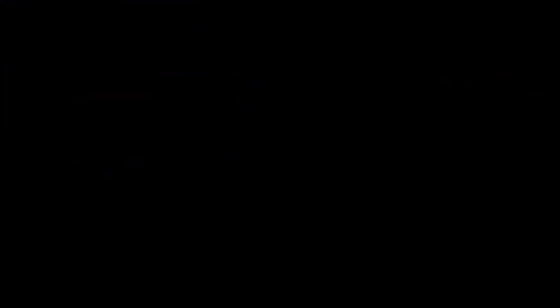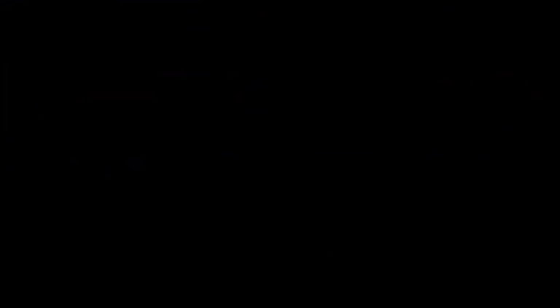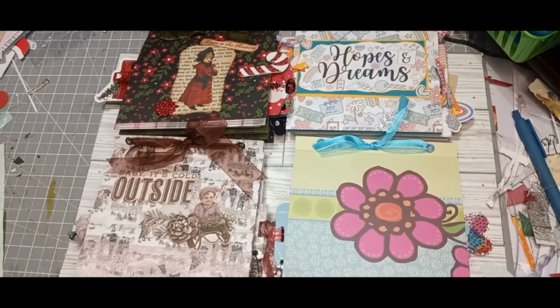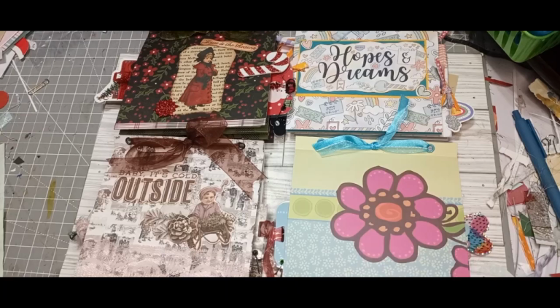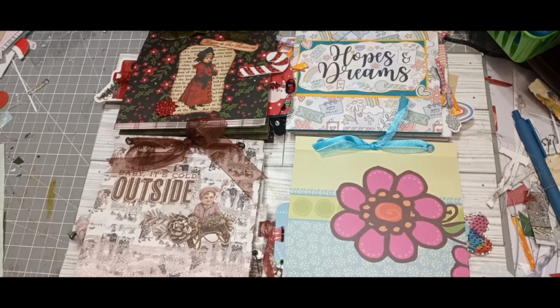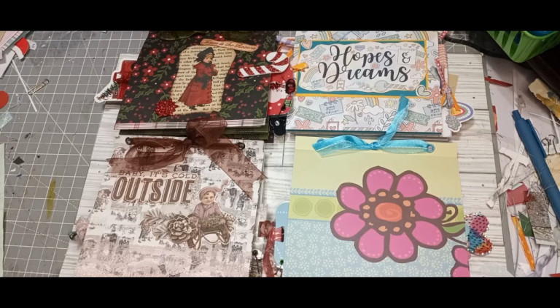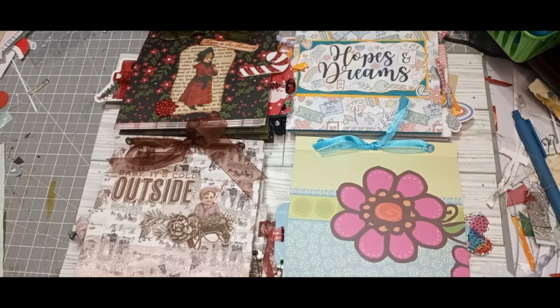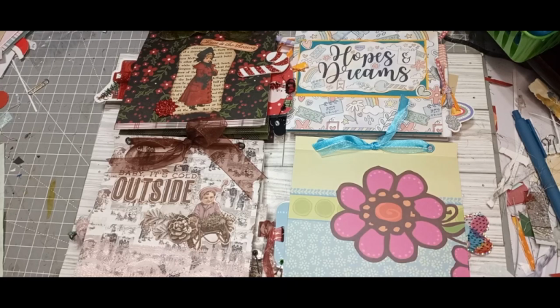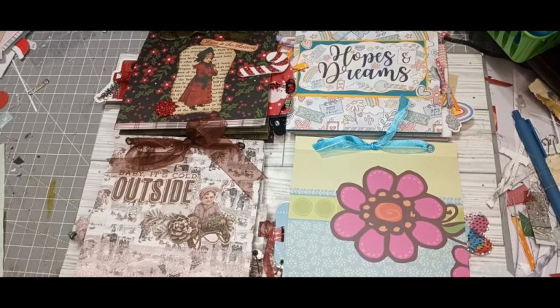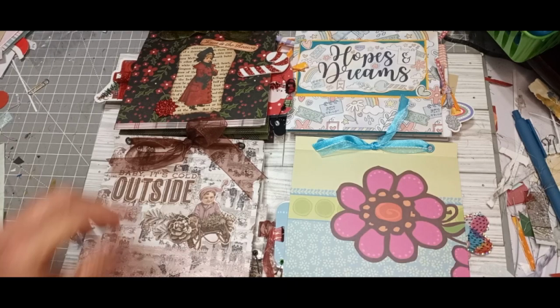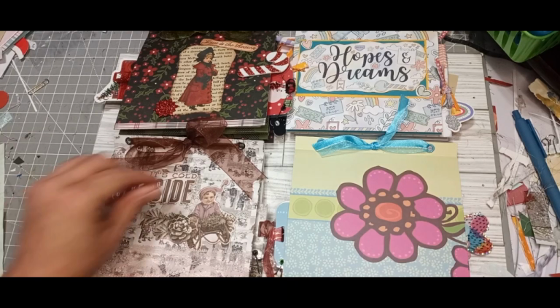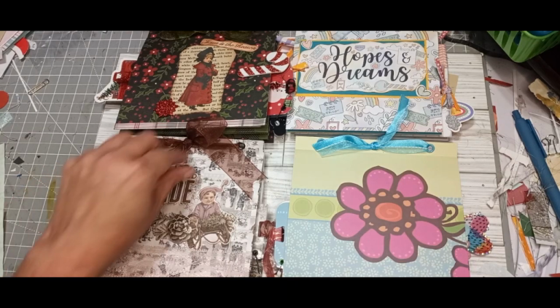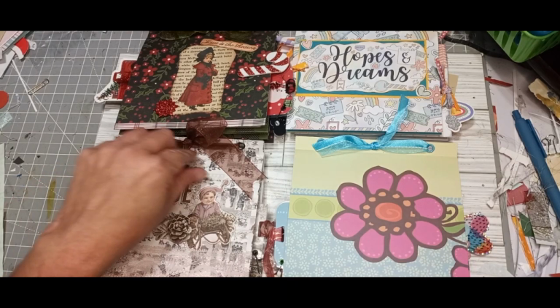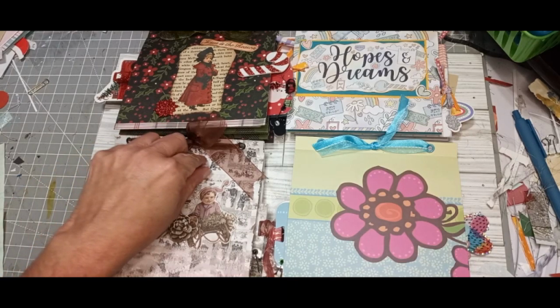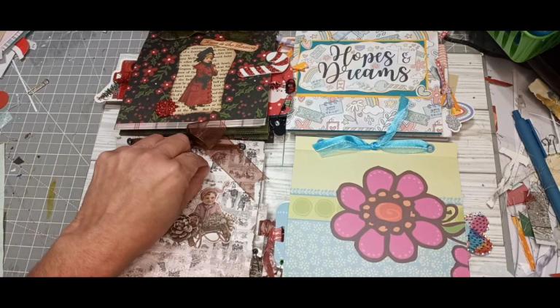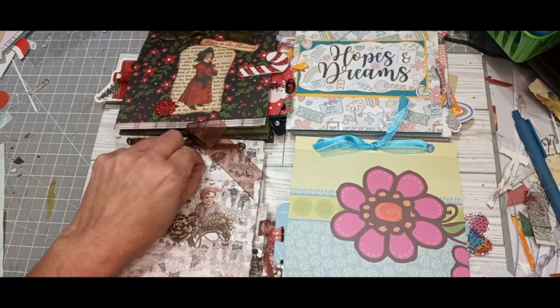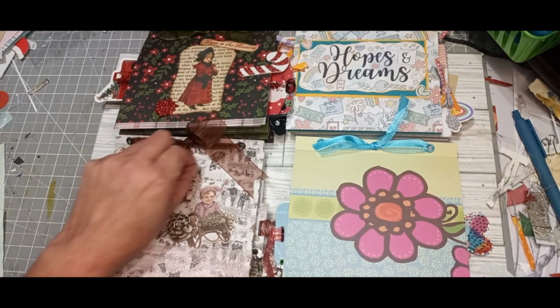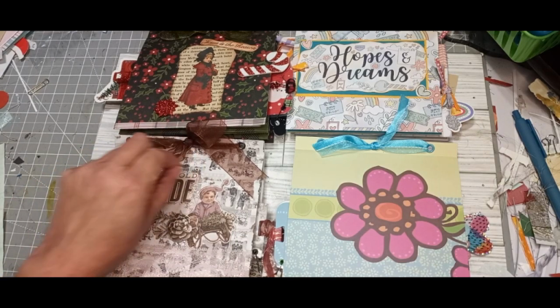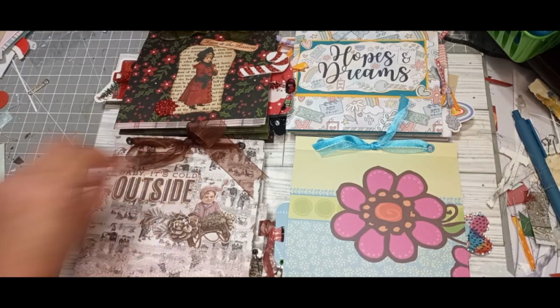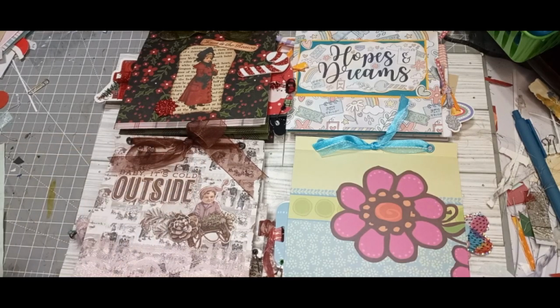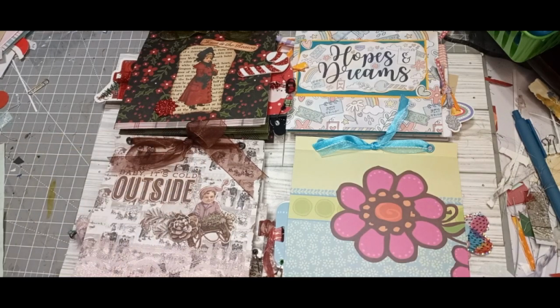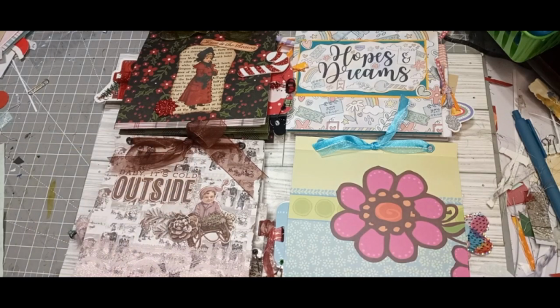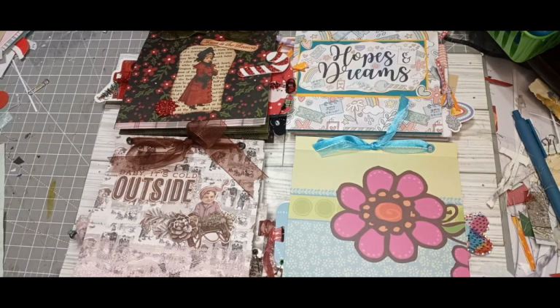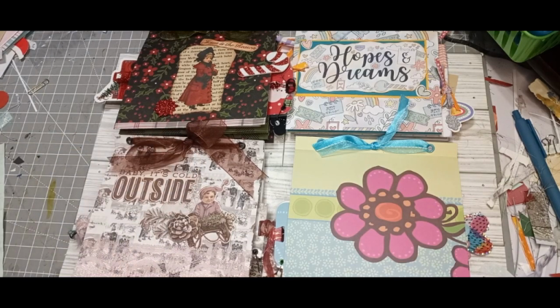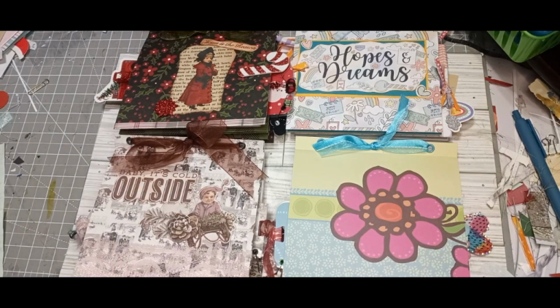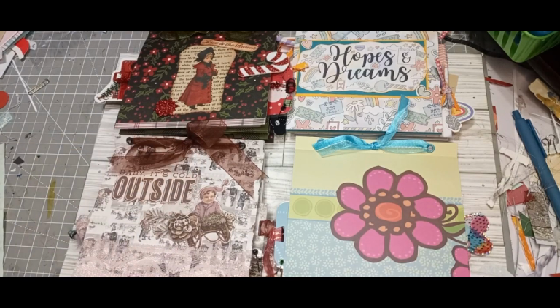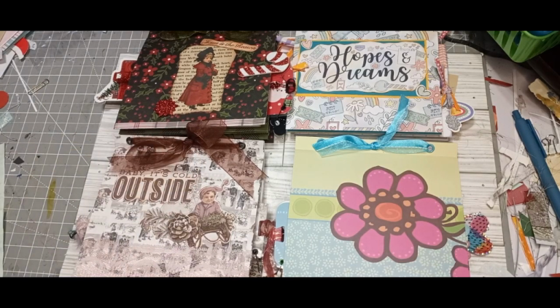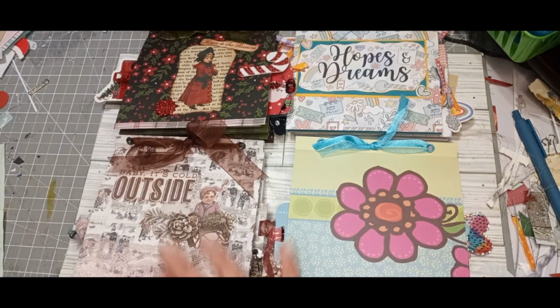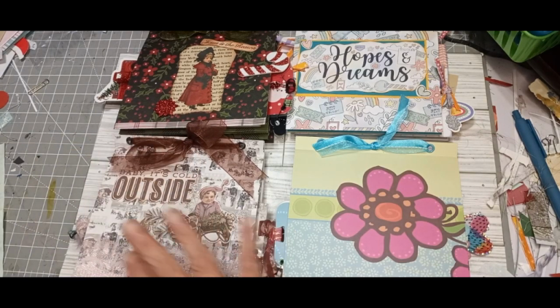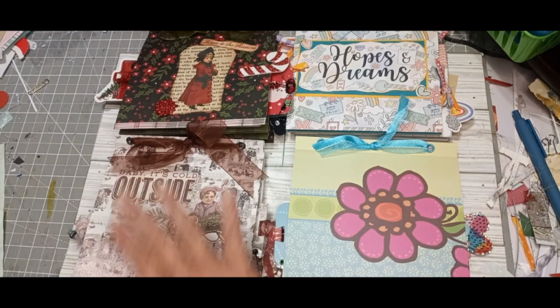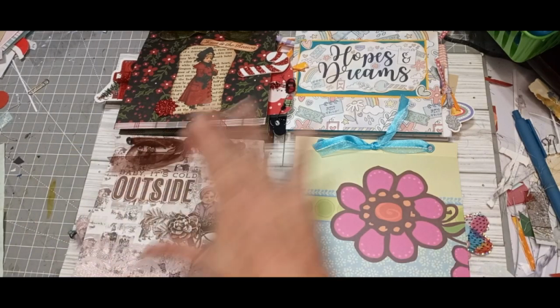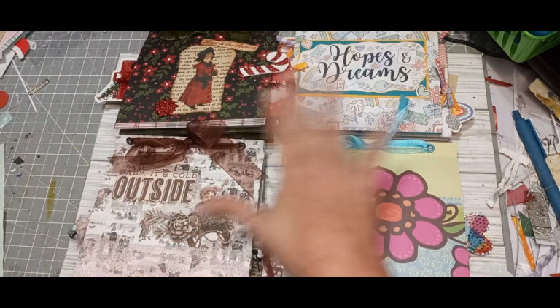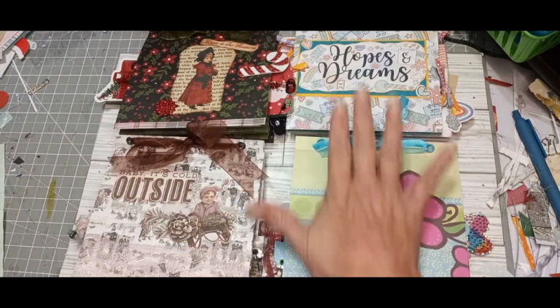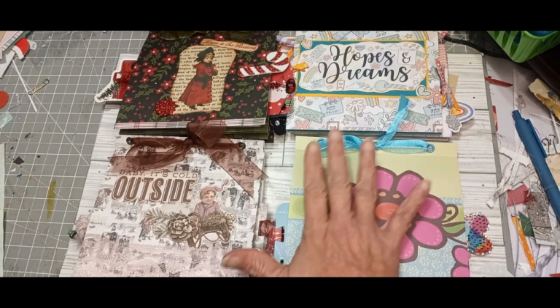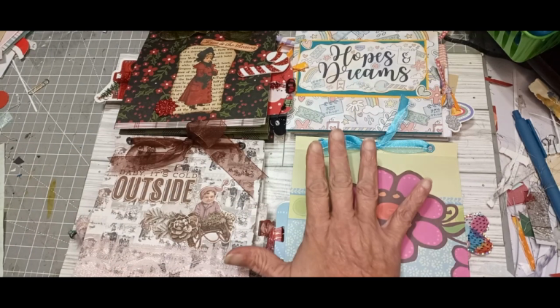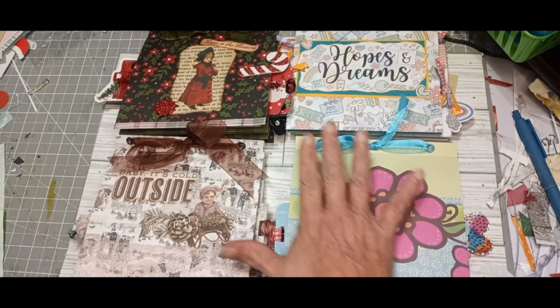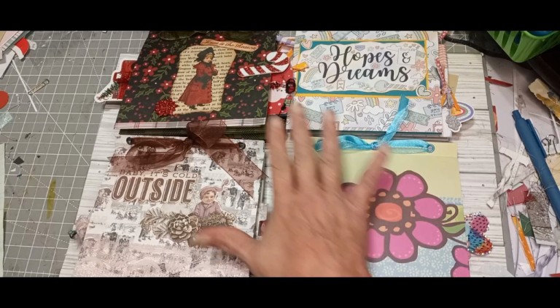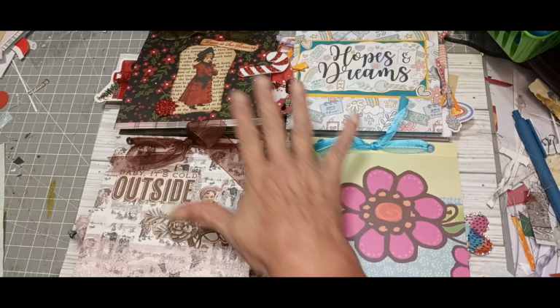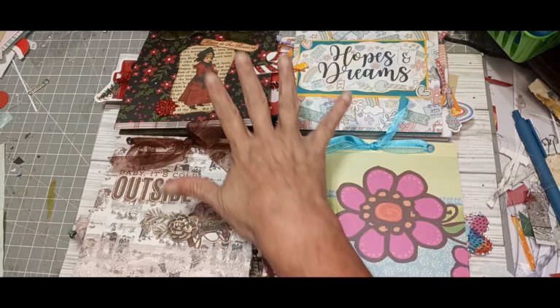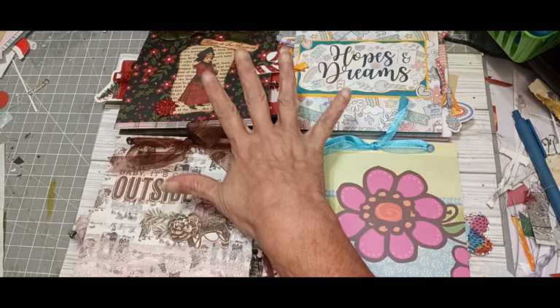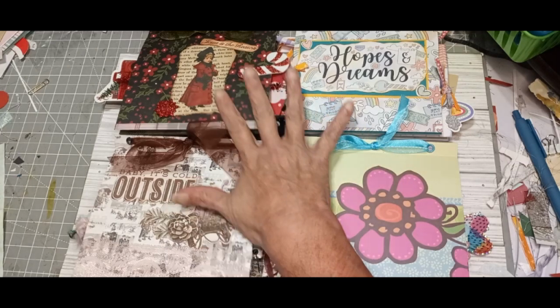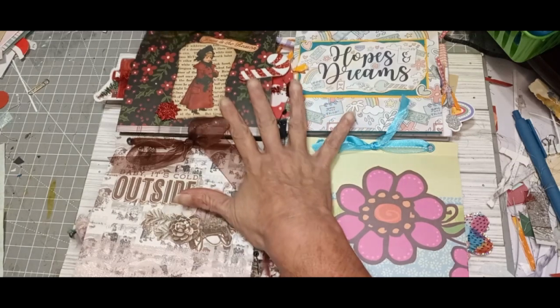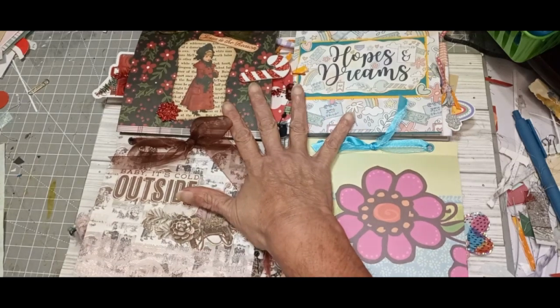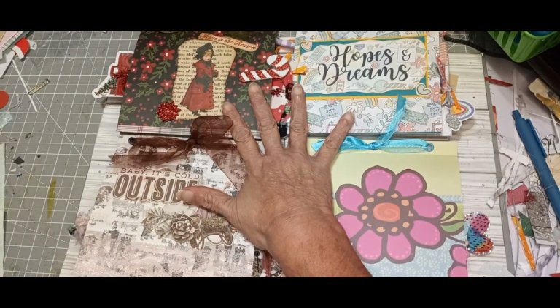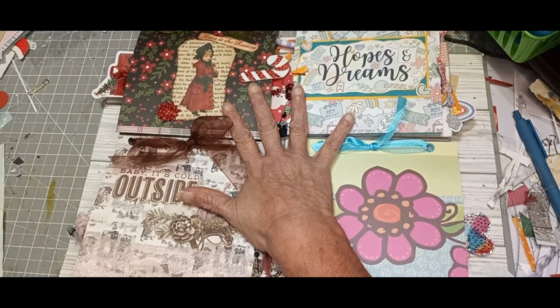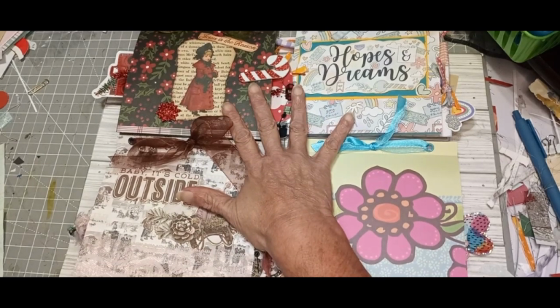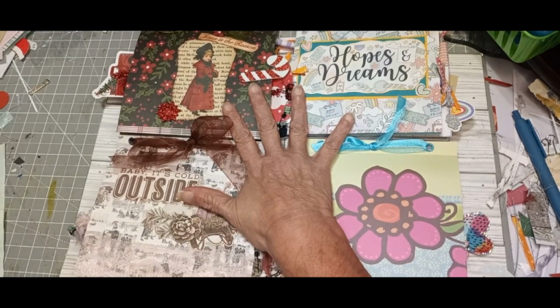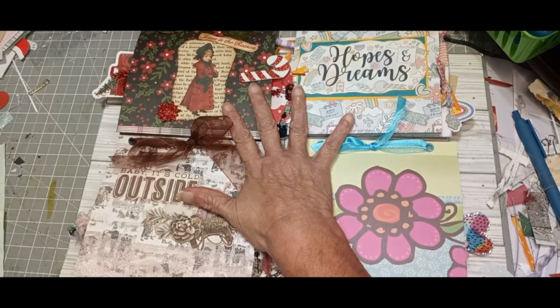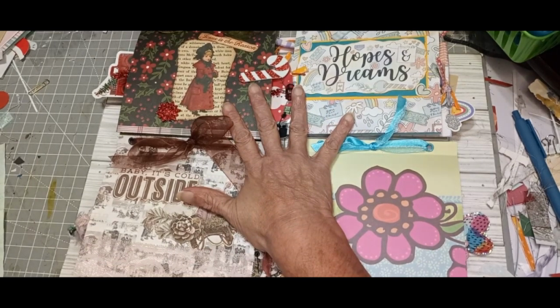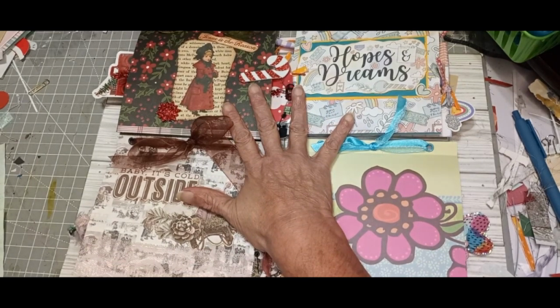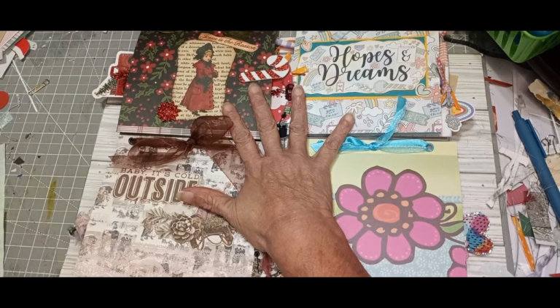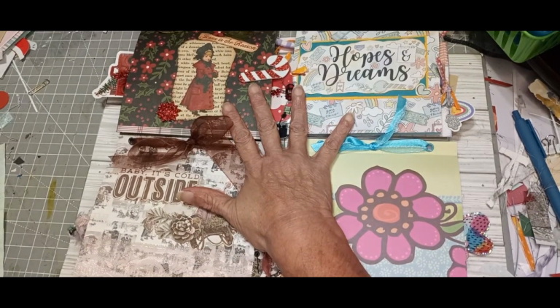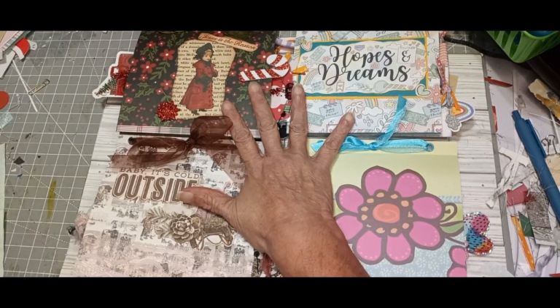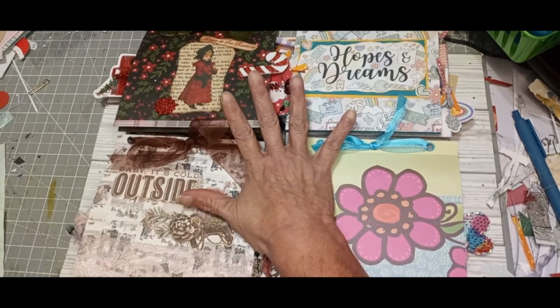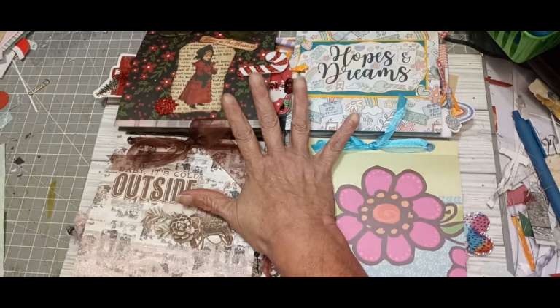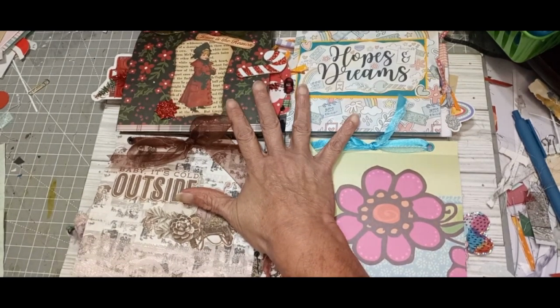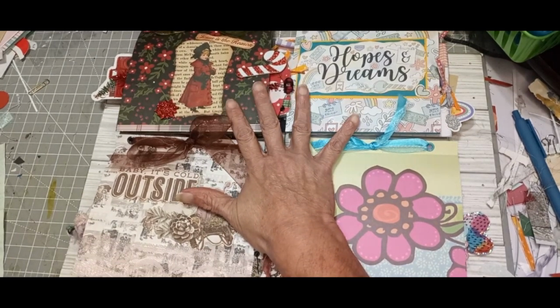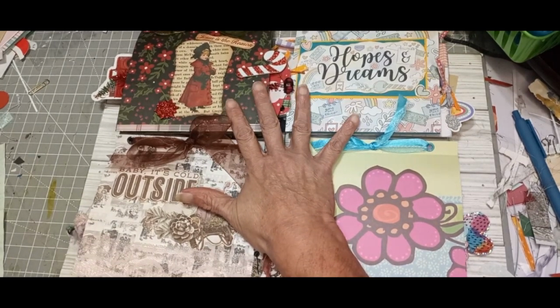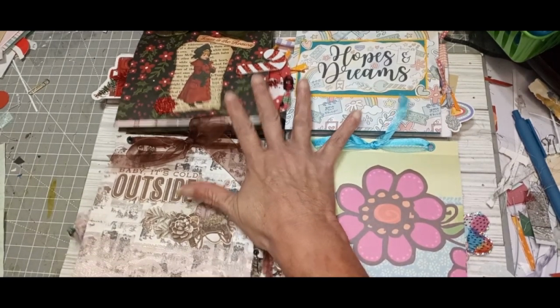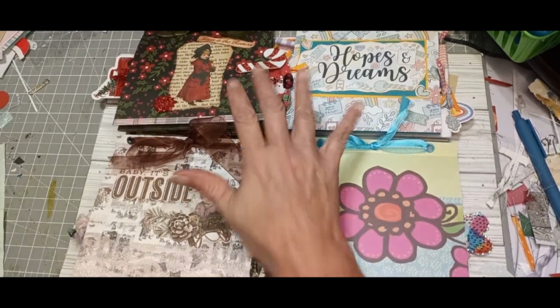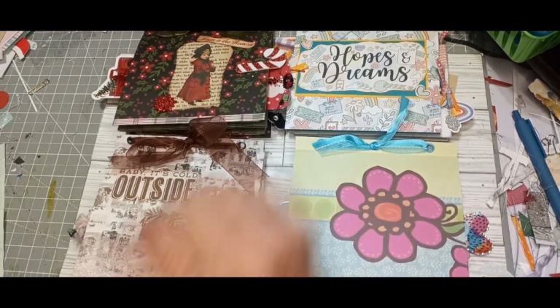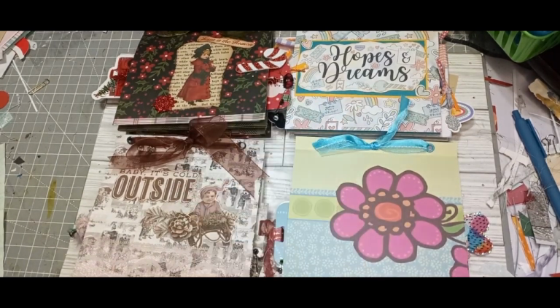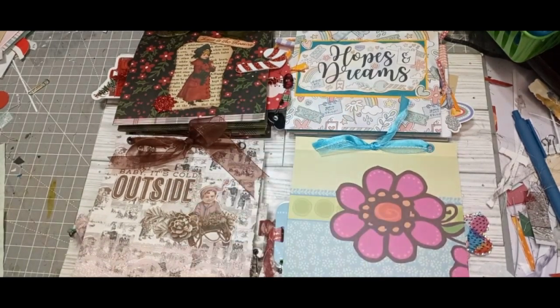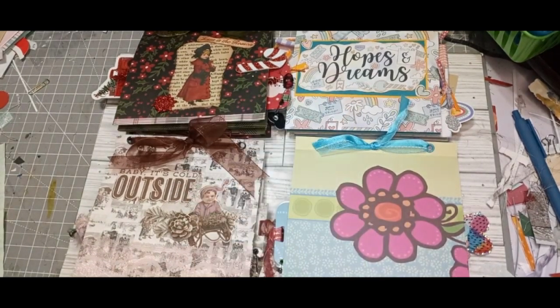Hey everyone, thanks for joining me. I am going to be taking you on a quick walkthrough of these four take-along journal kits.